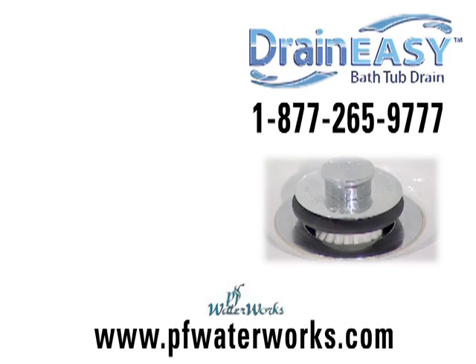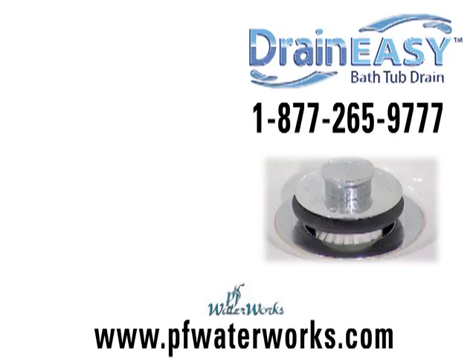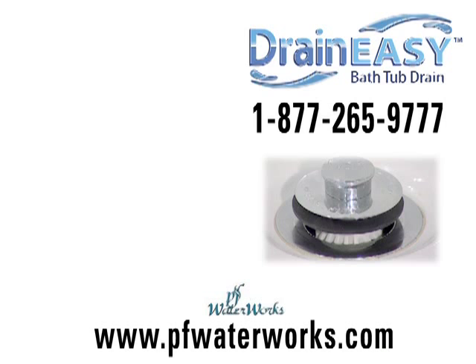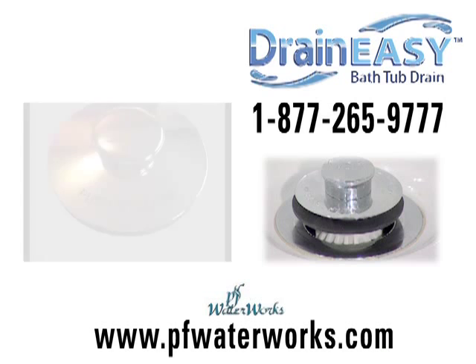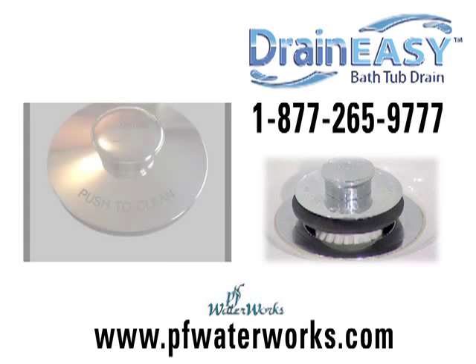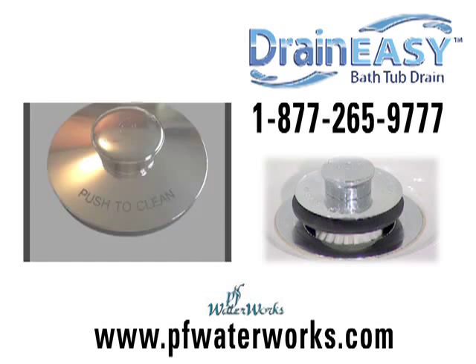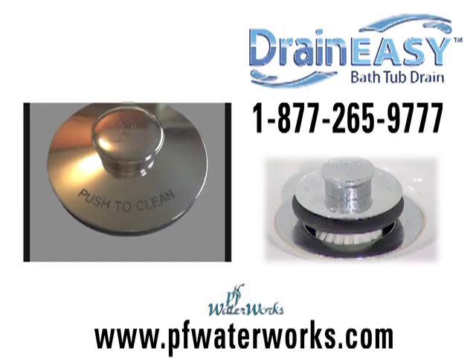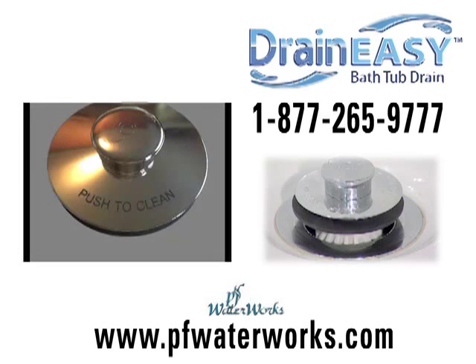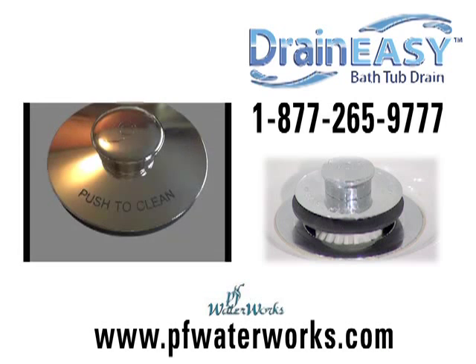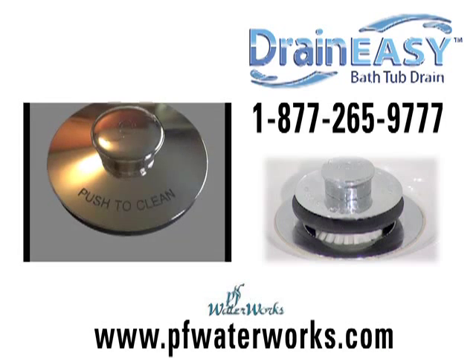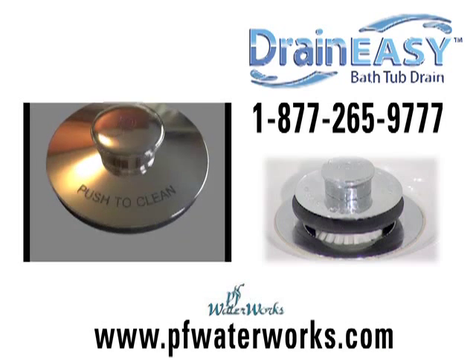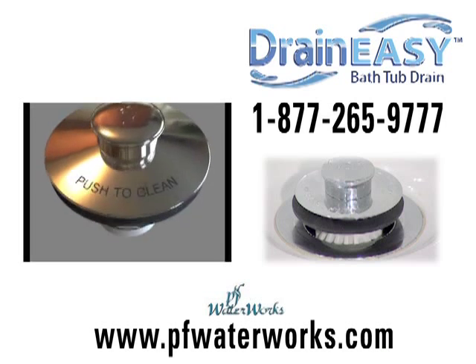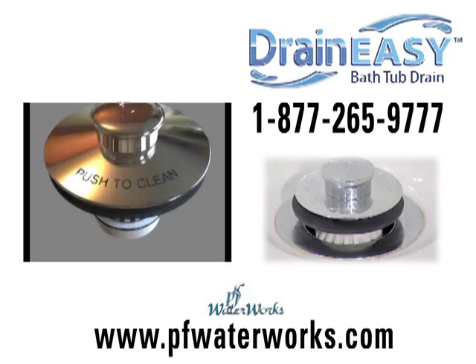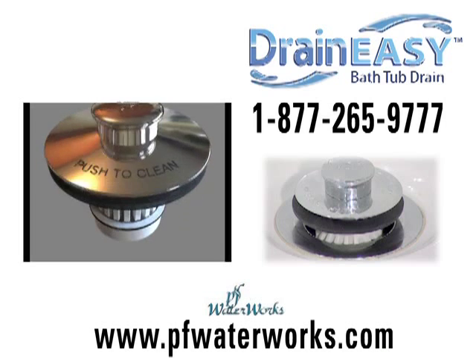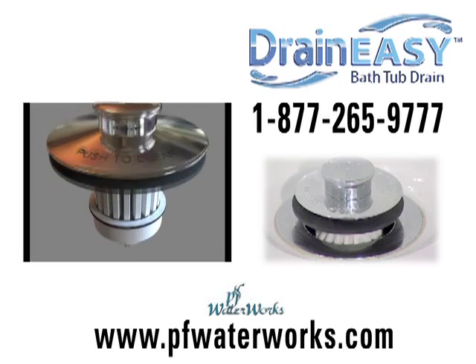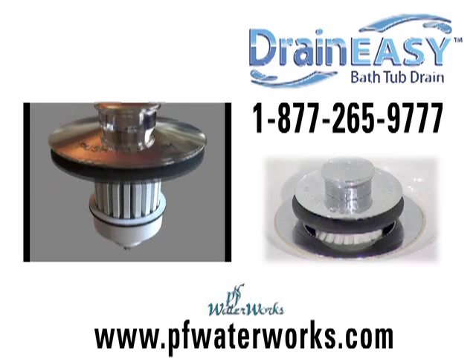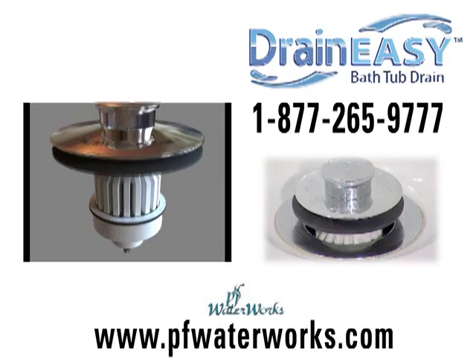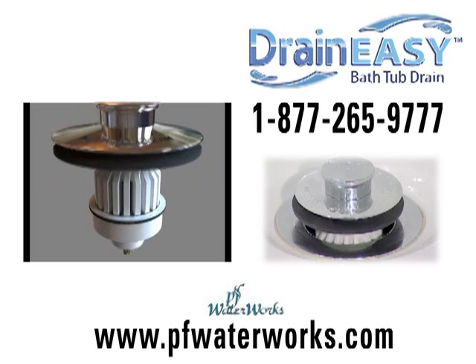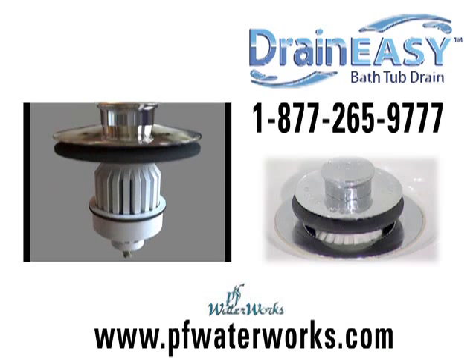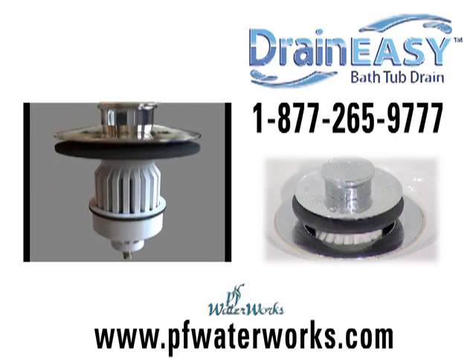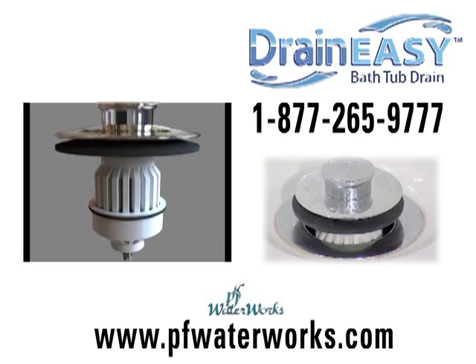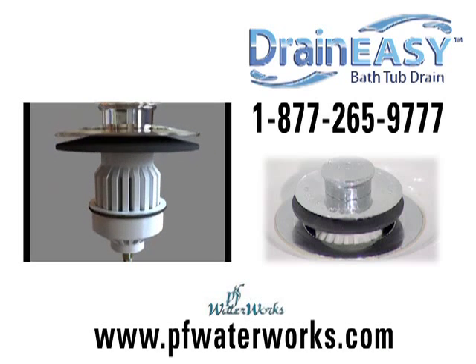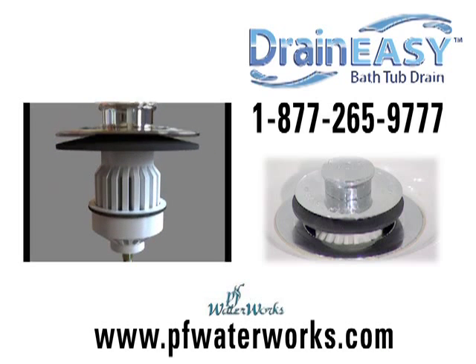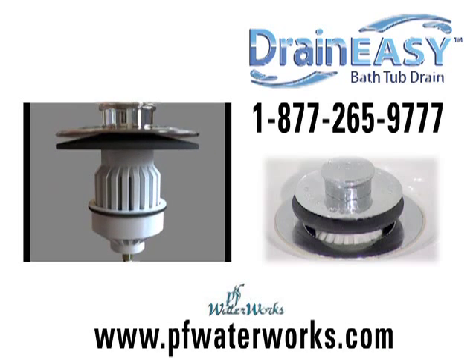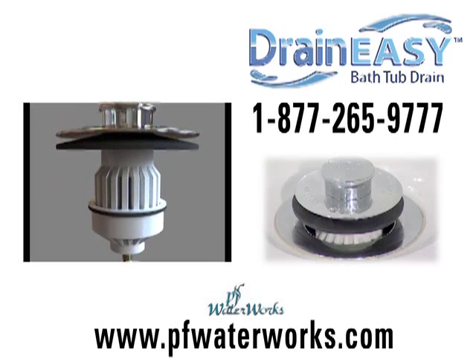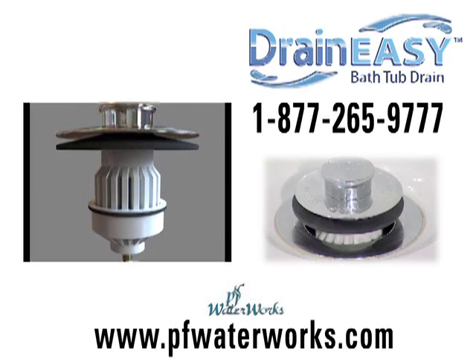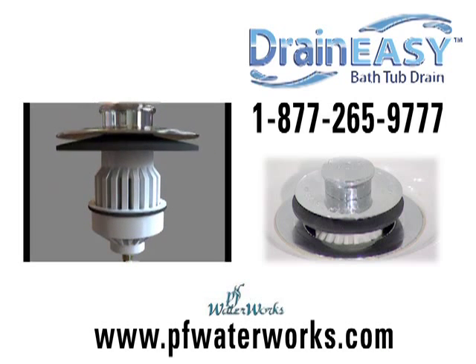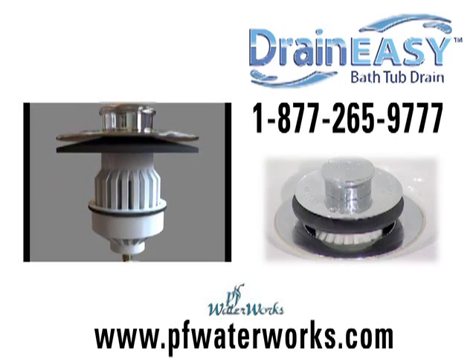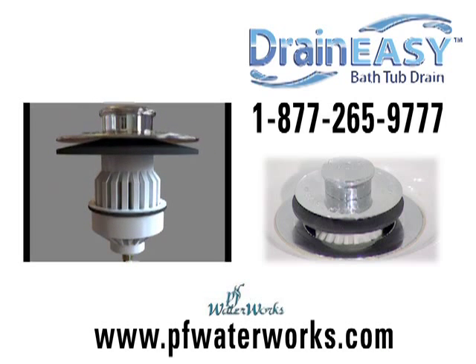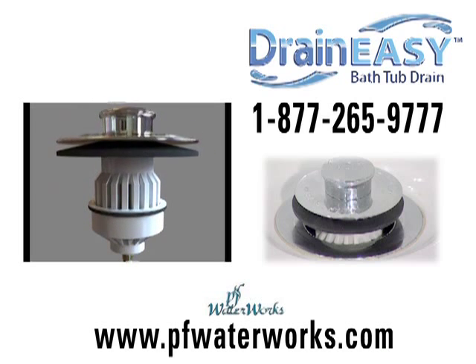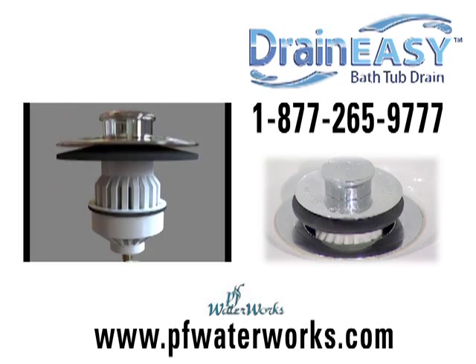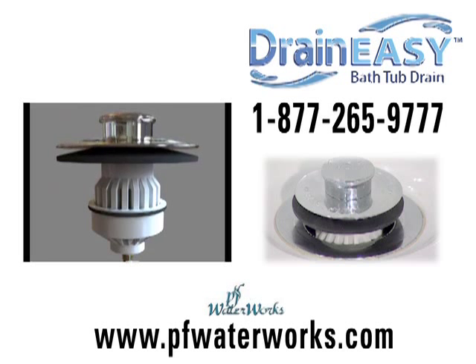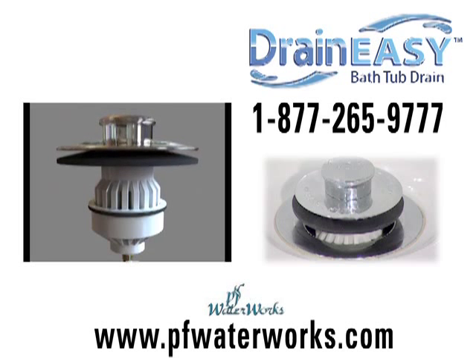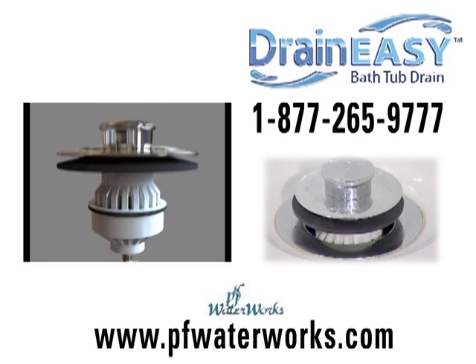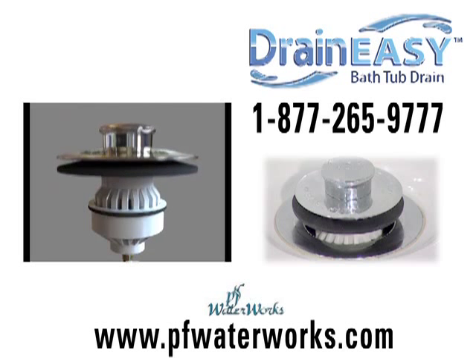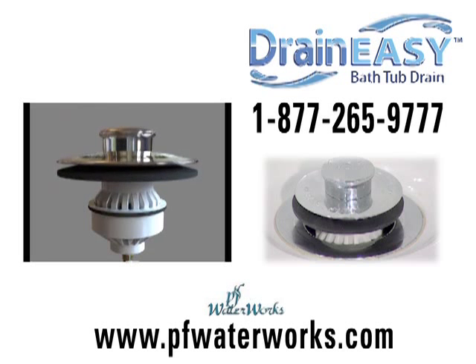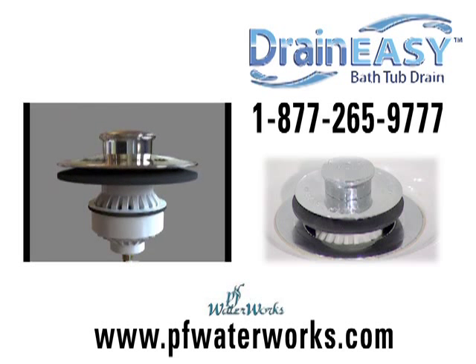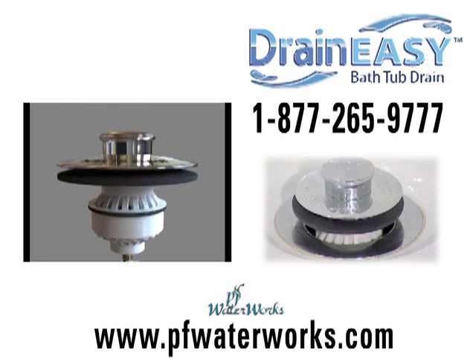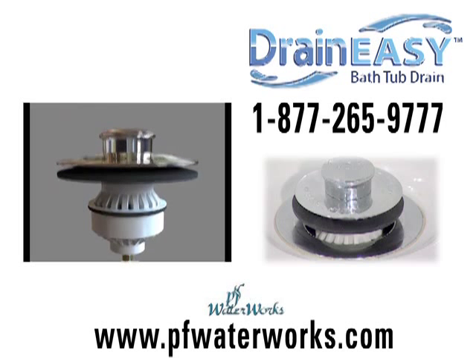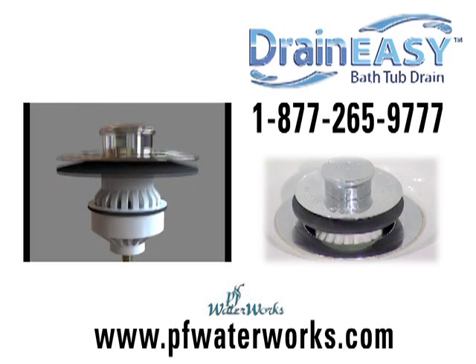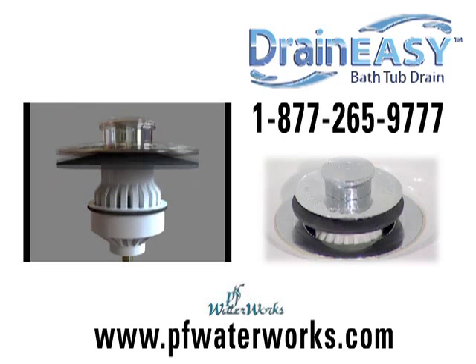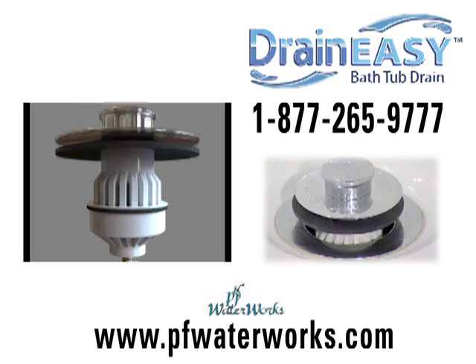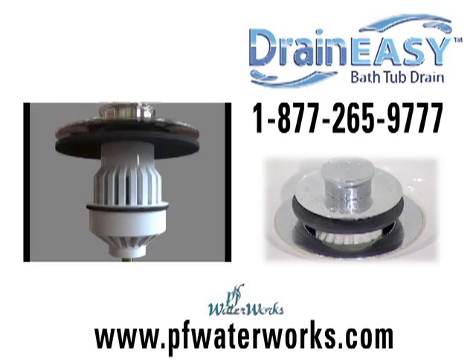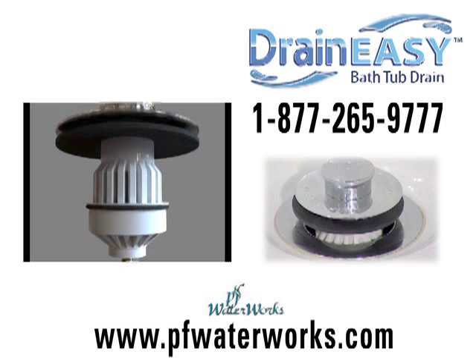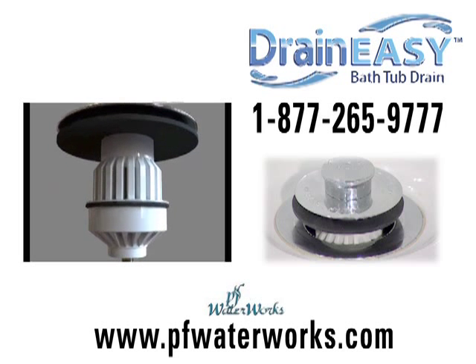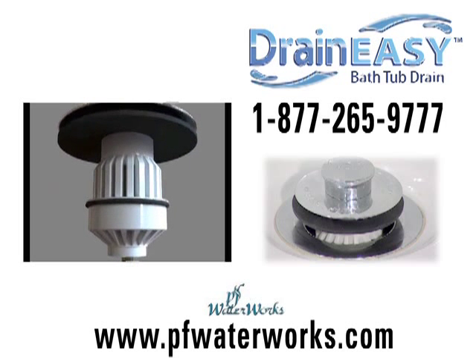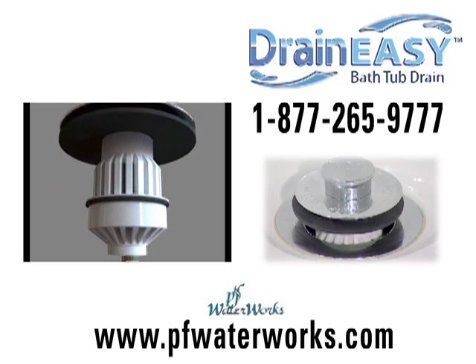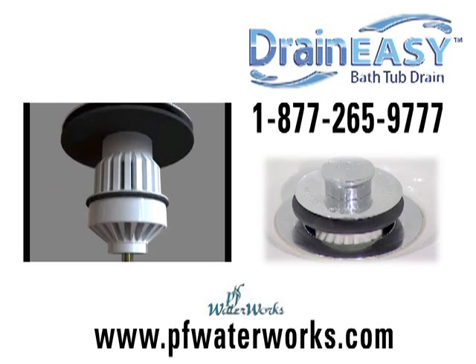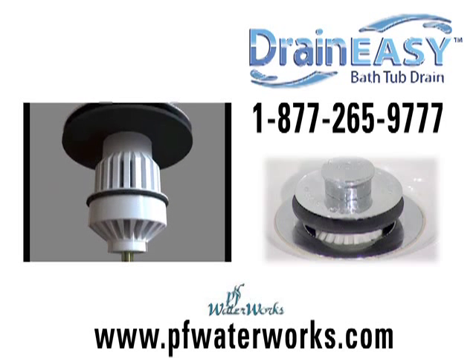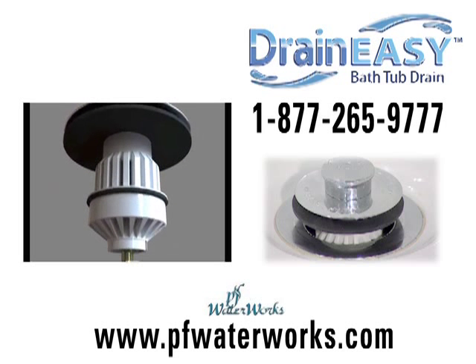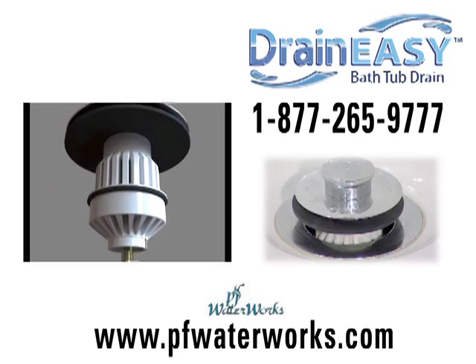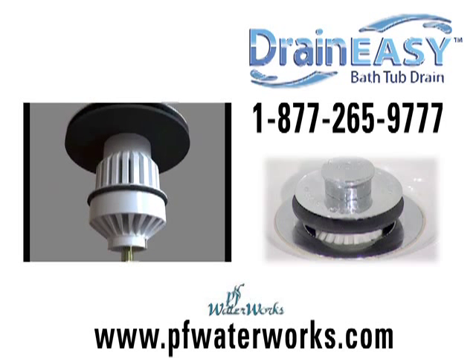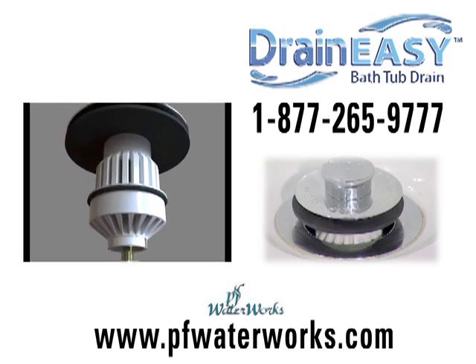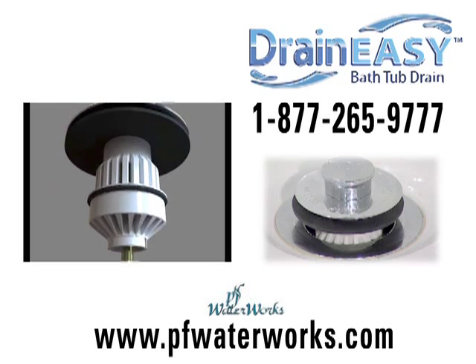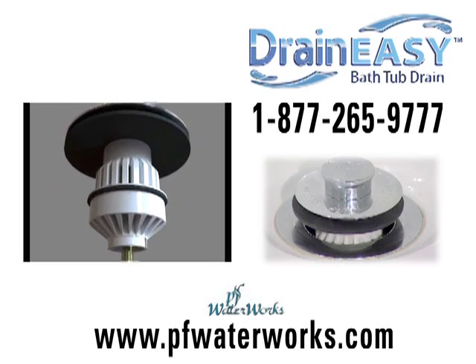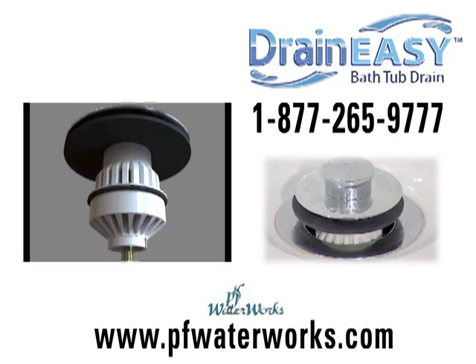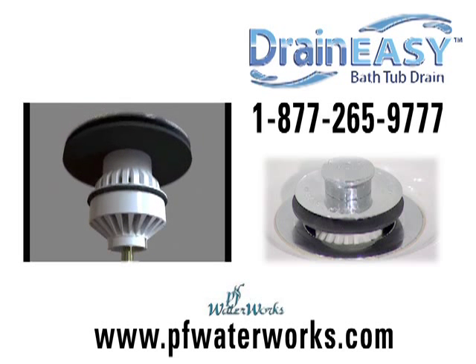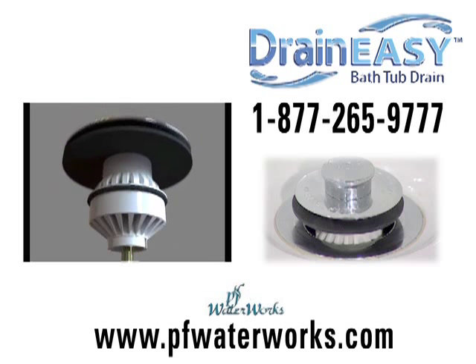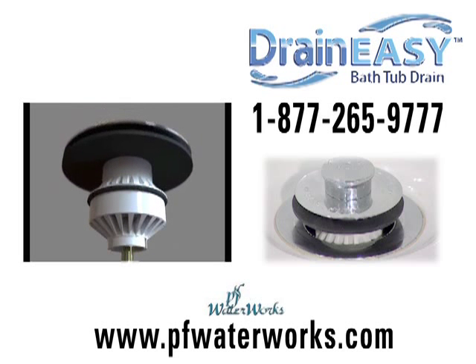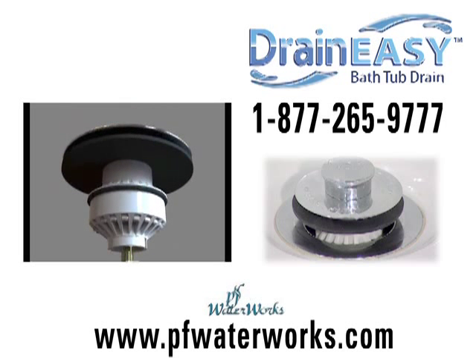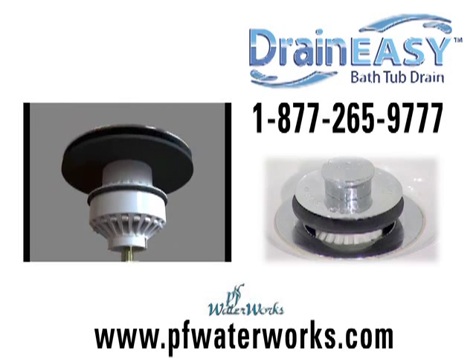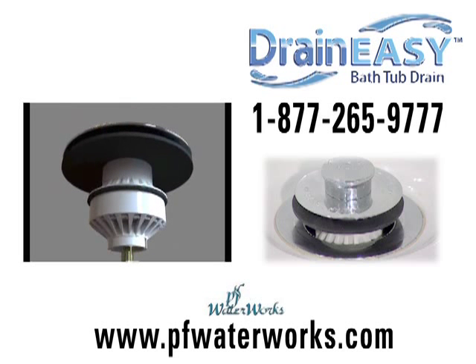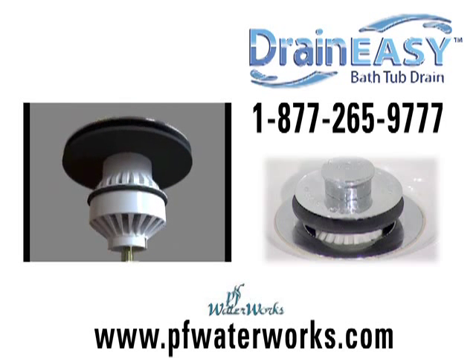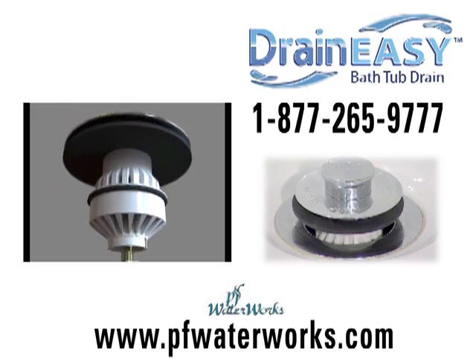For more information, visit pfwaterworks.com or call 1-877-265-9777.